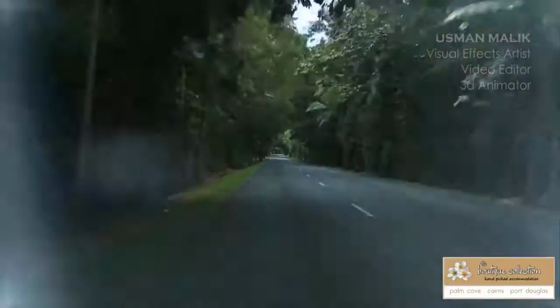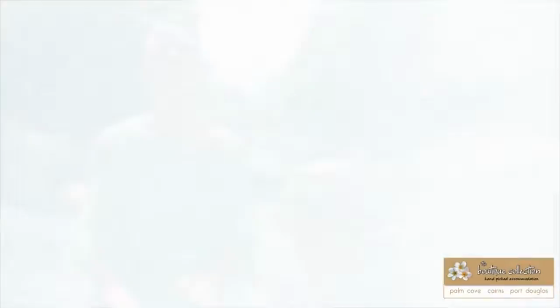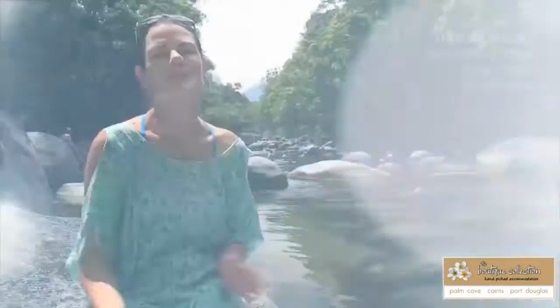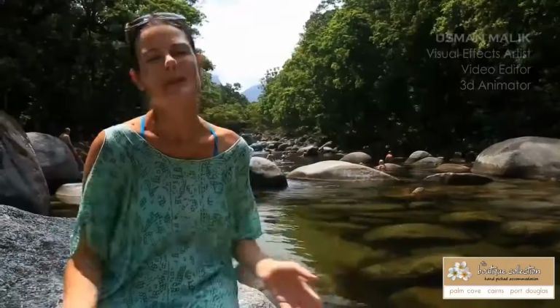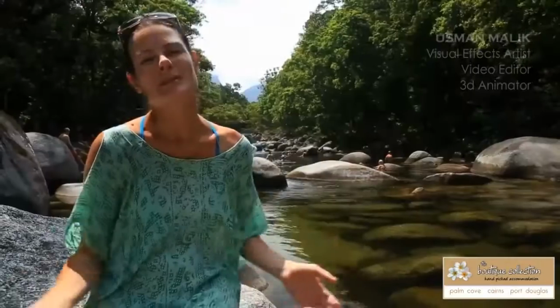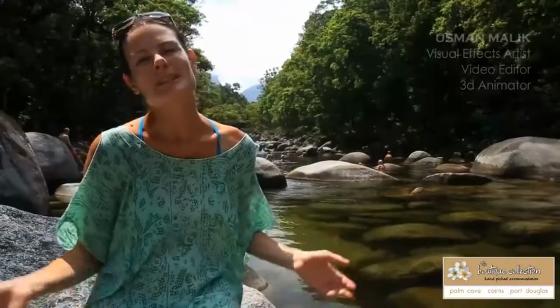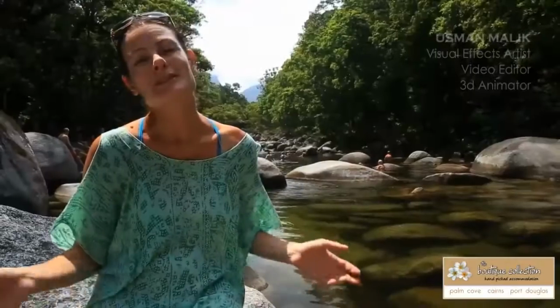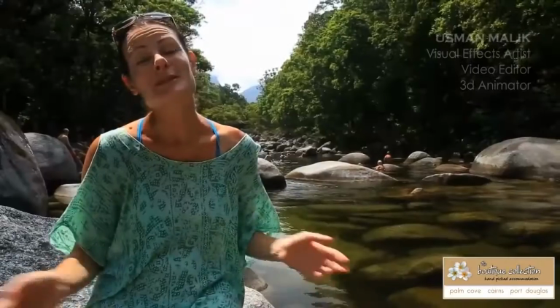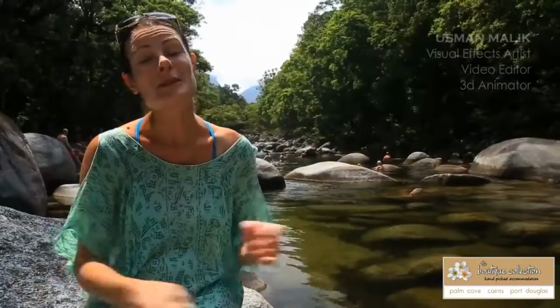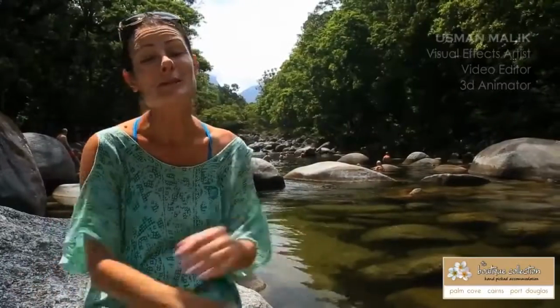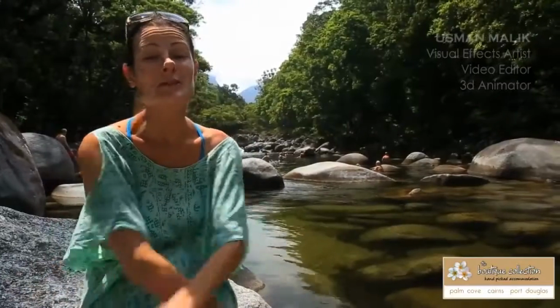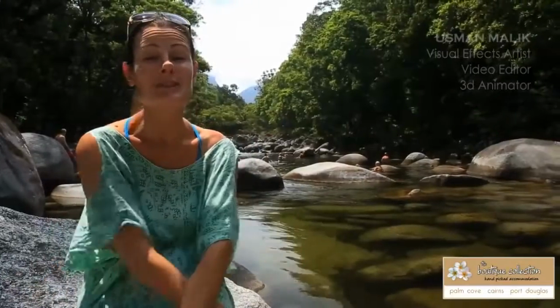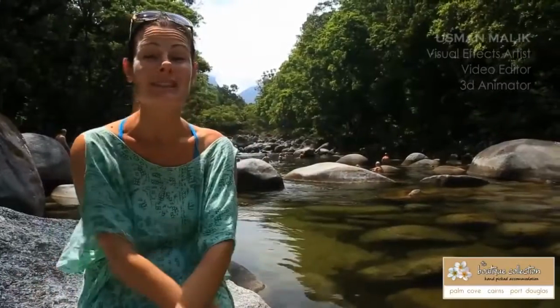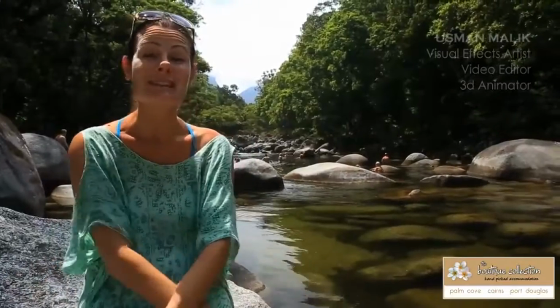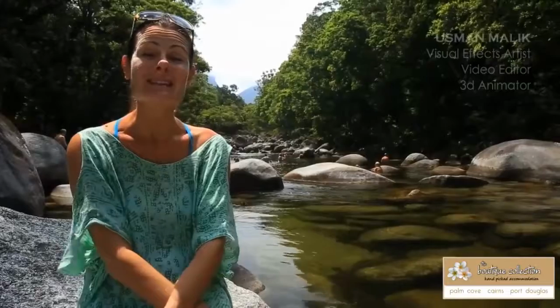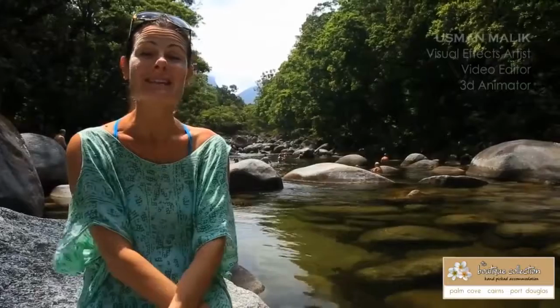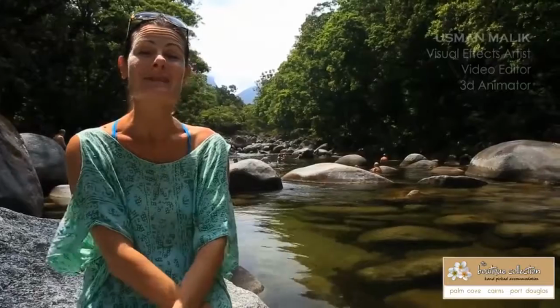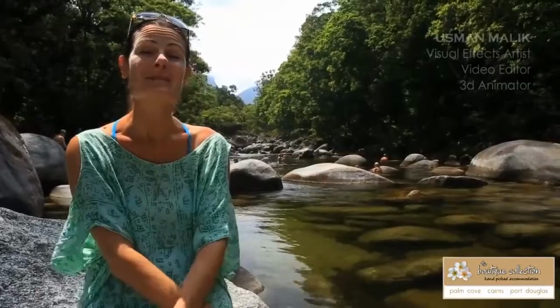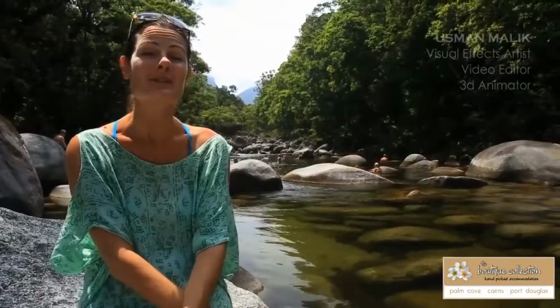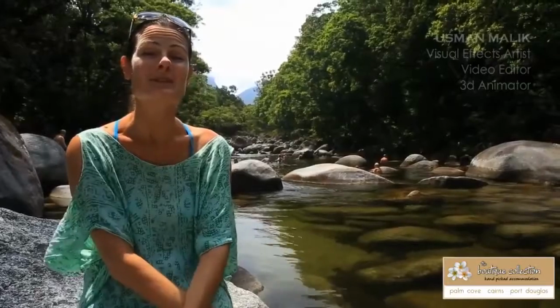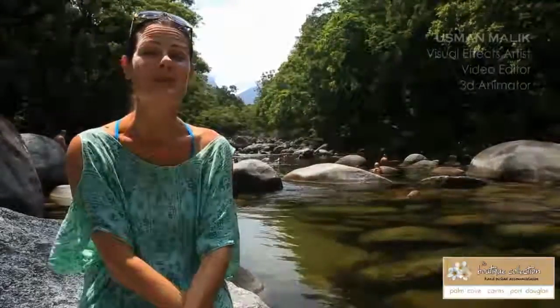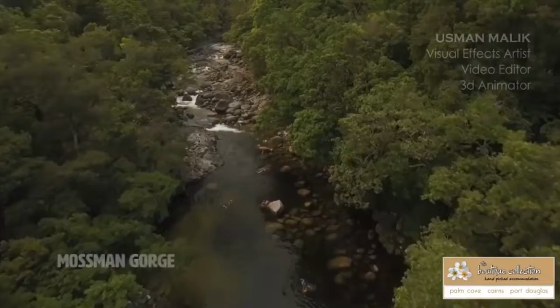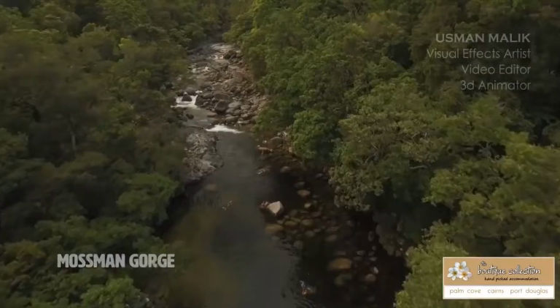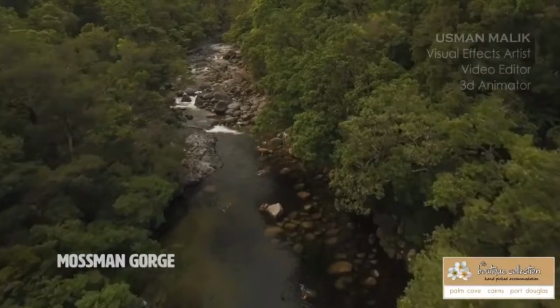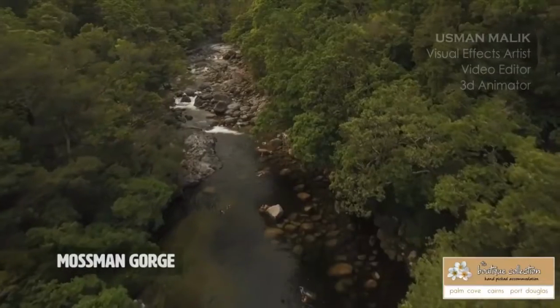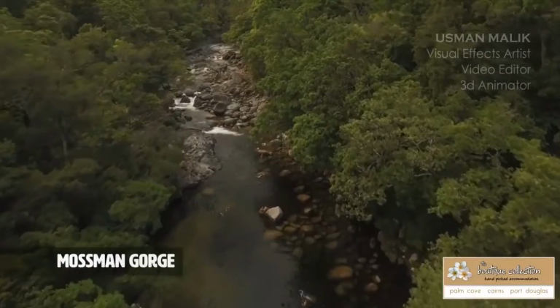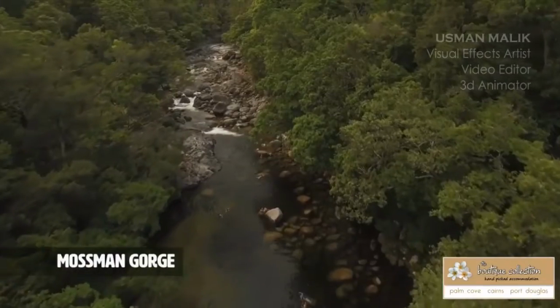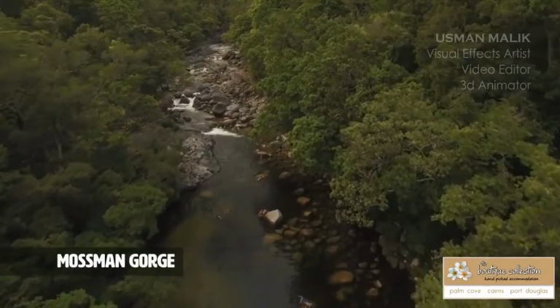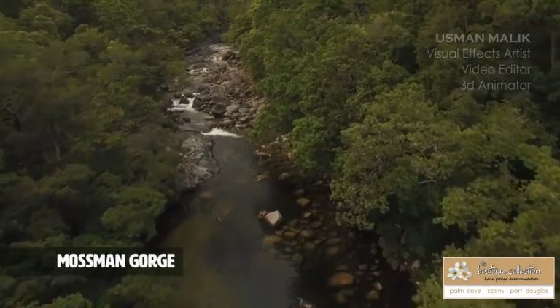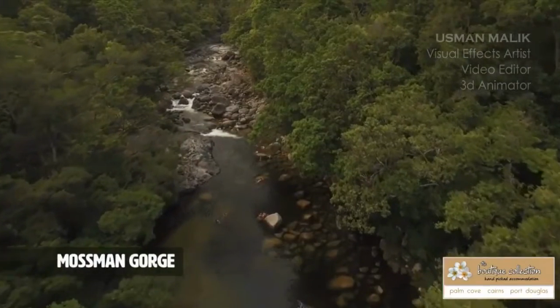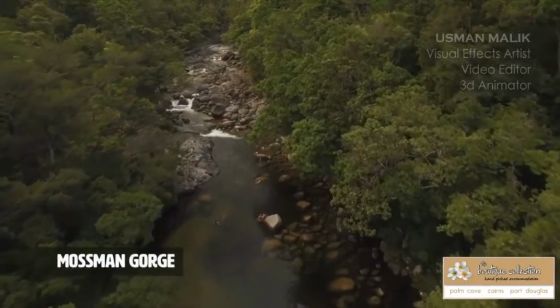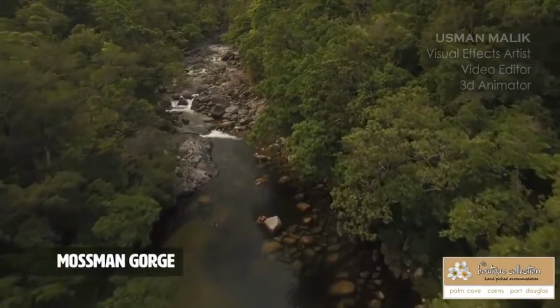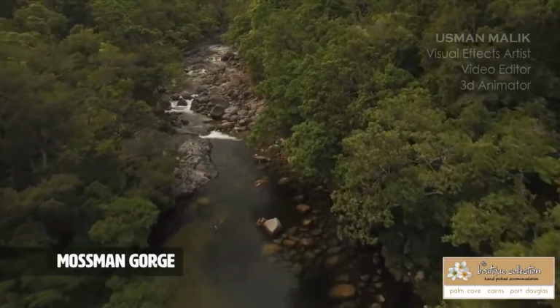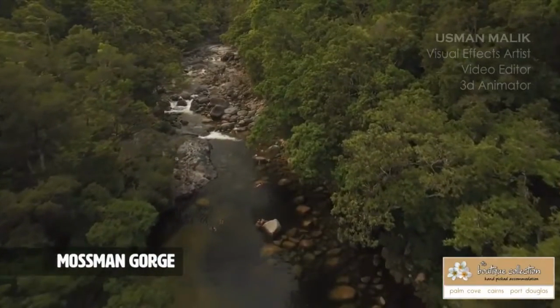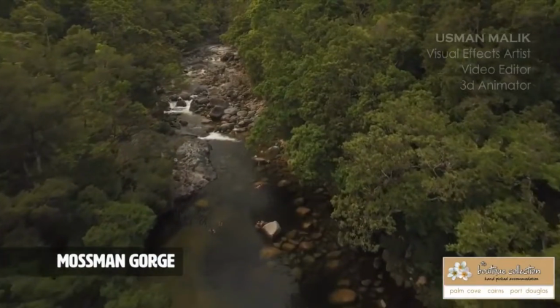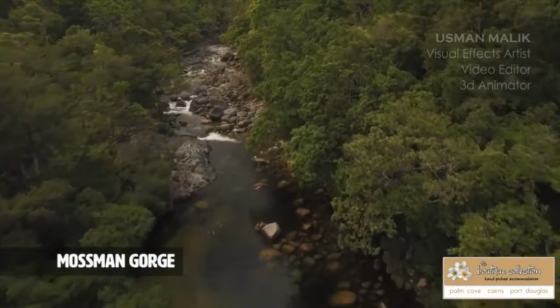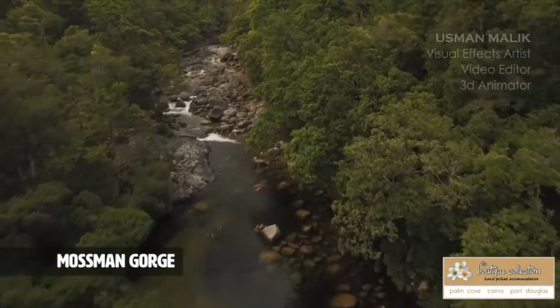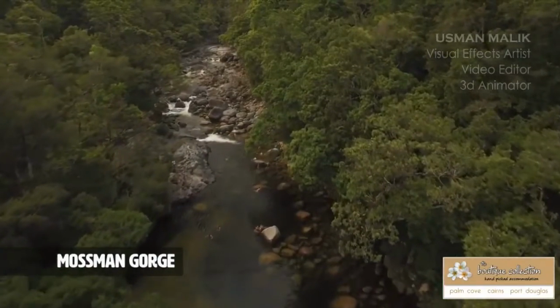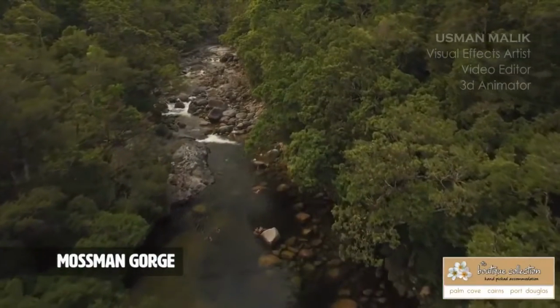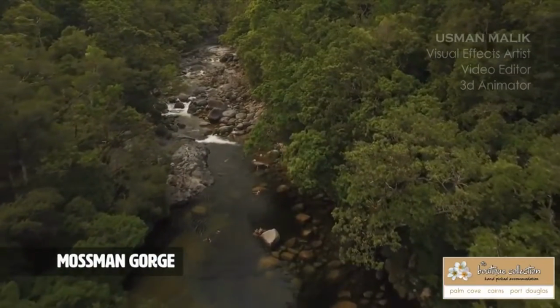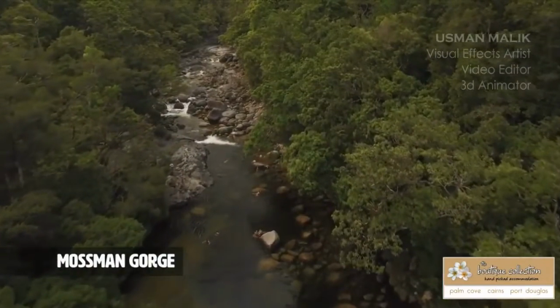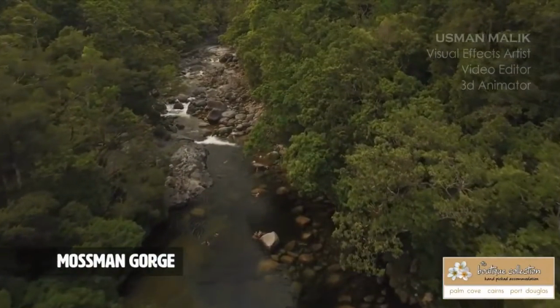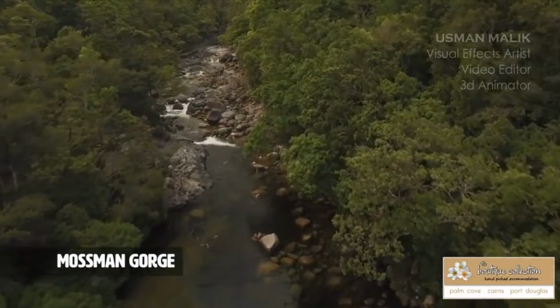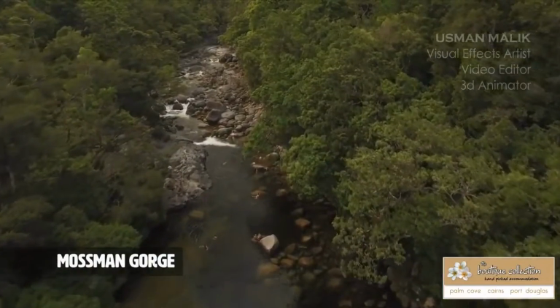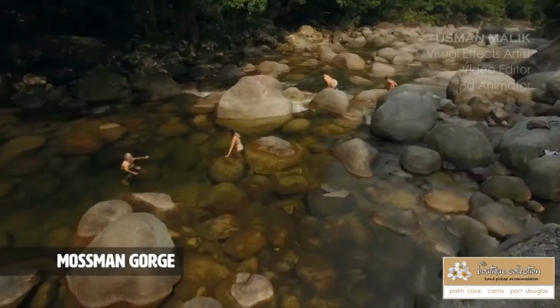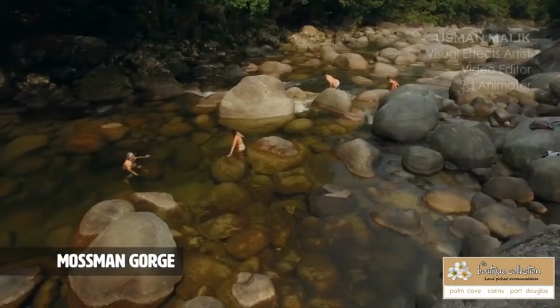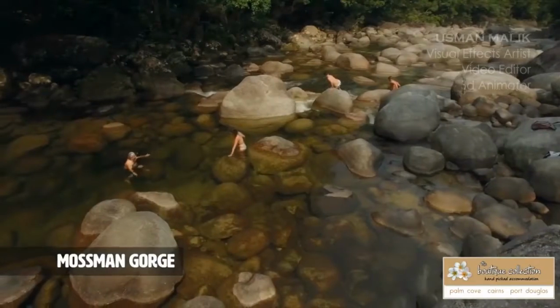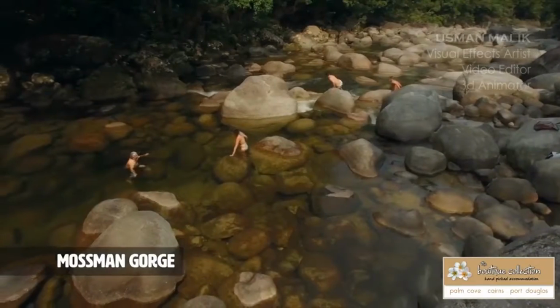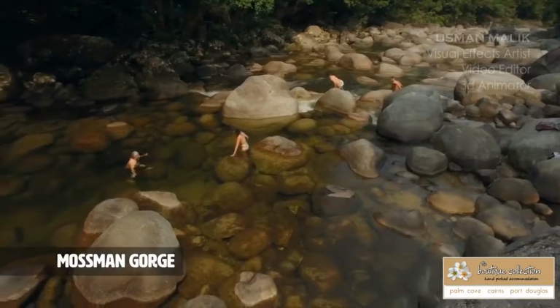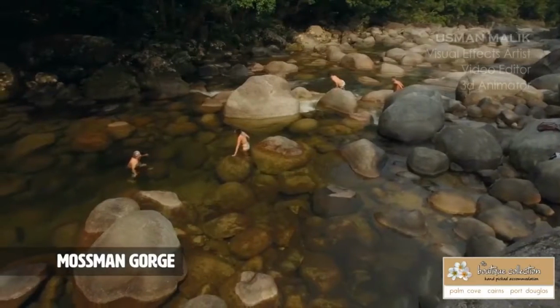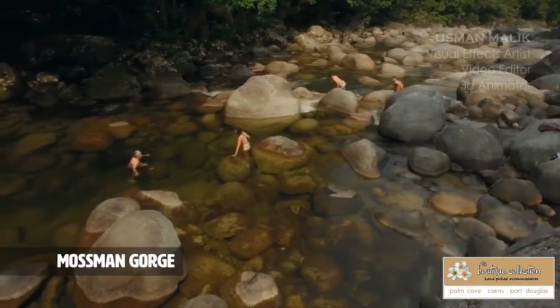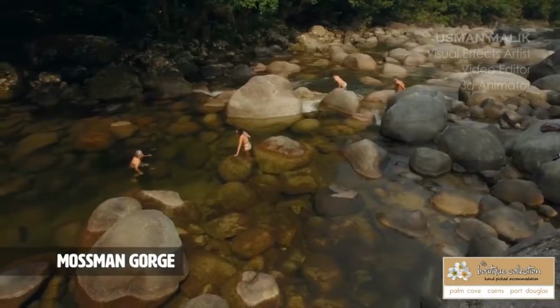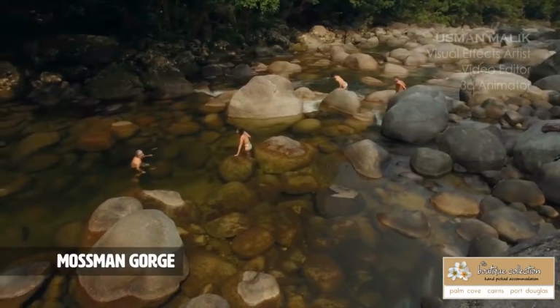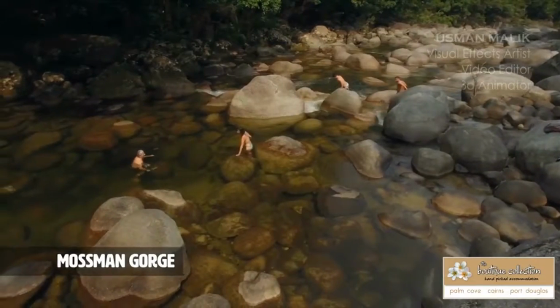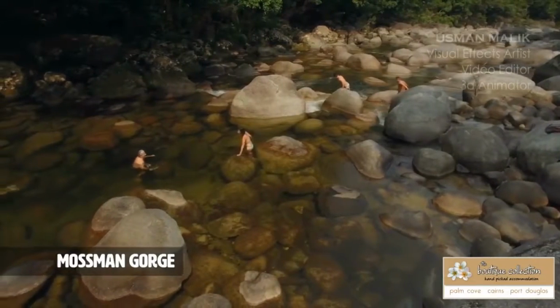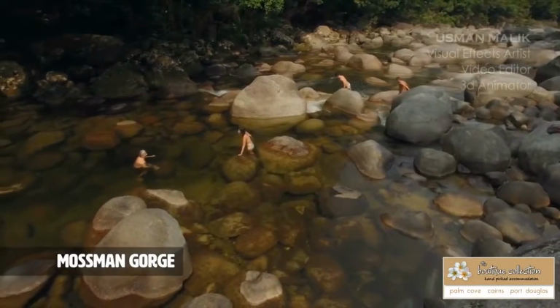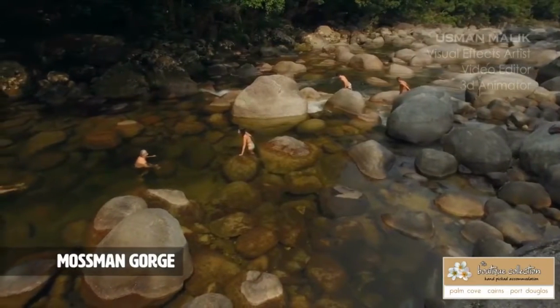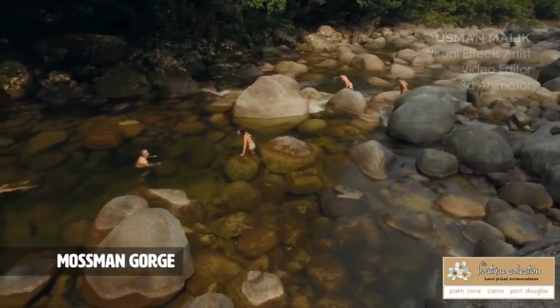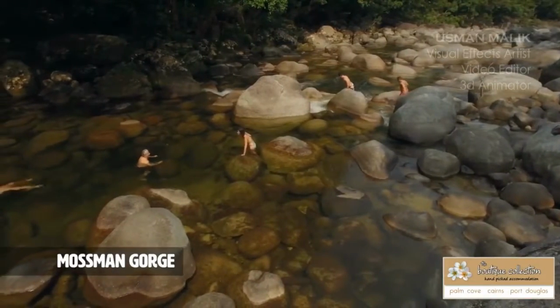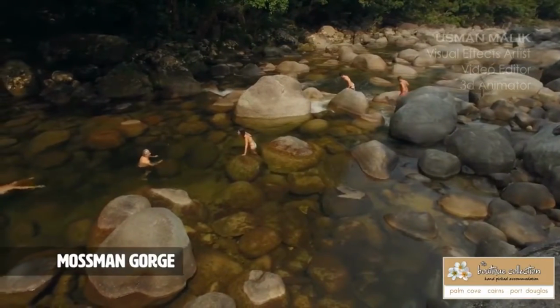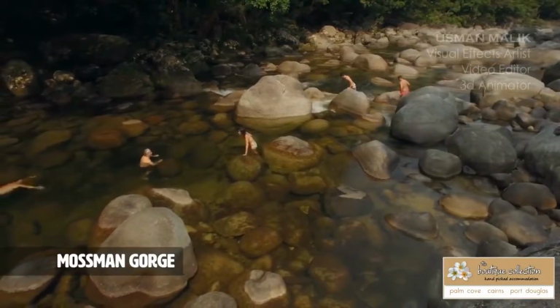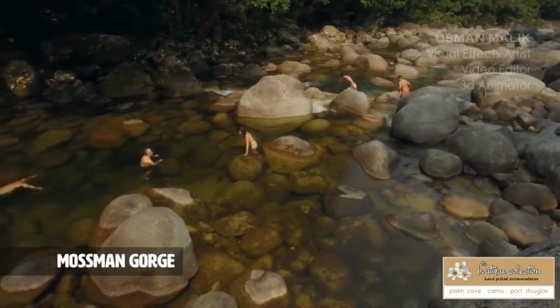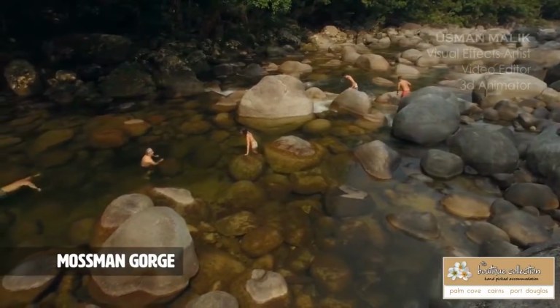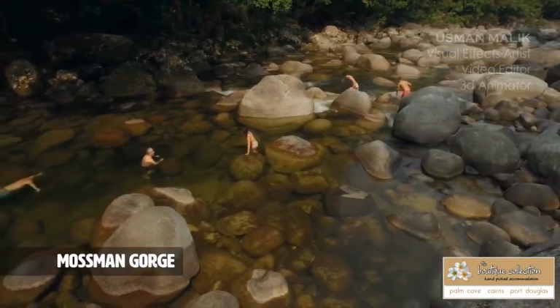20 minutes north of Port Douglas is Mossman Gorge, a freshwater swimming hole. This place is absolutely gorgeous.